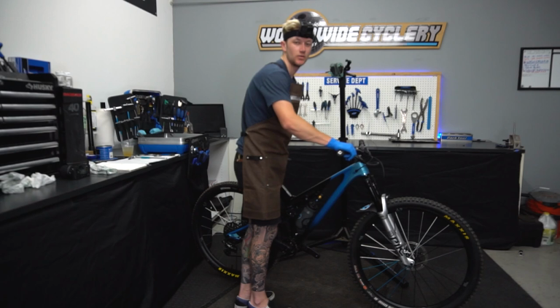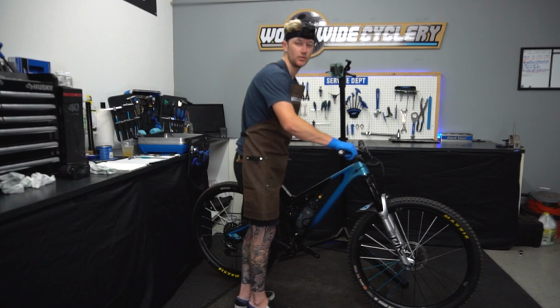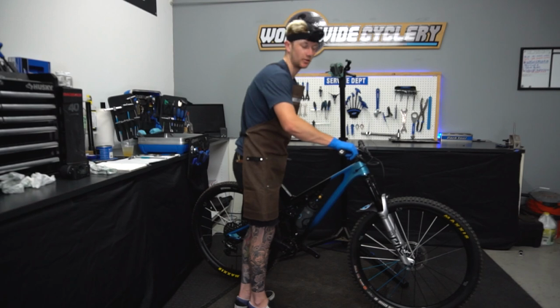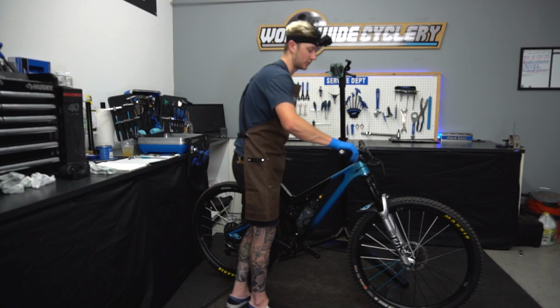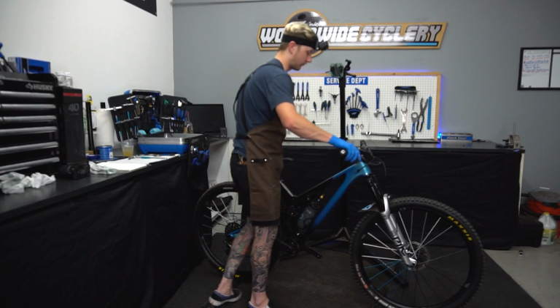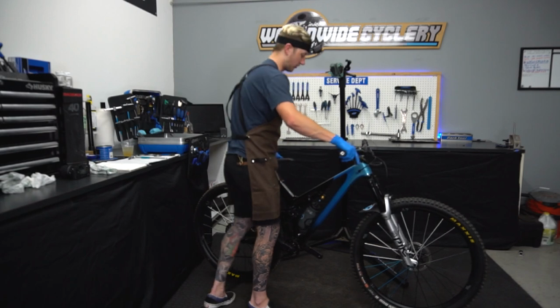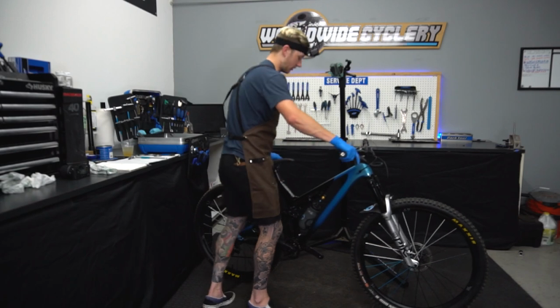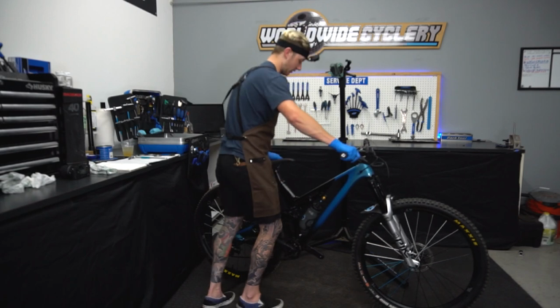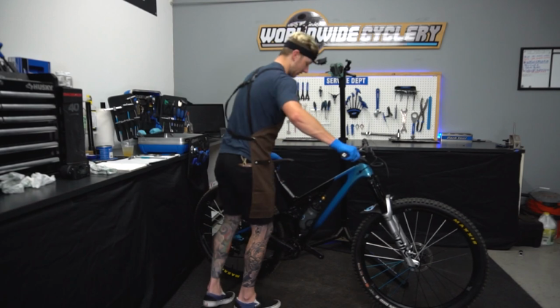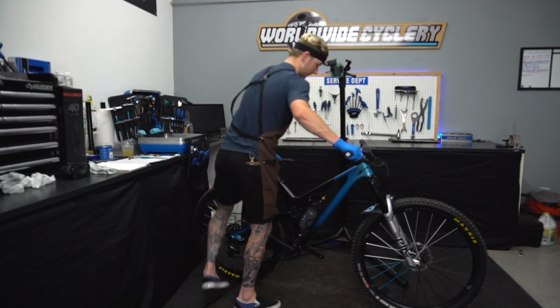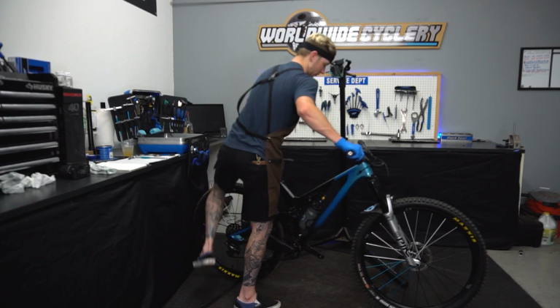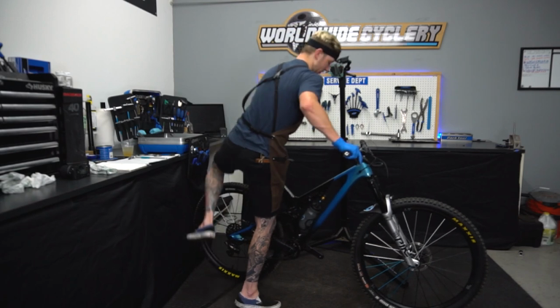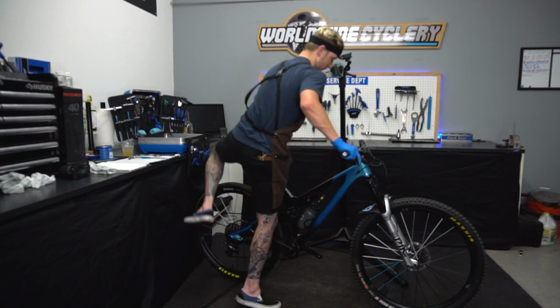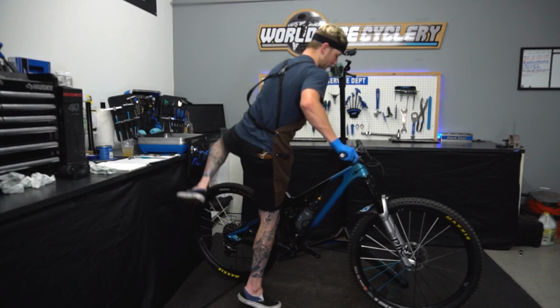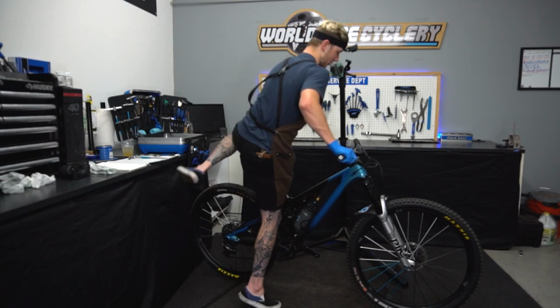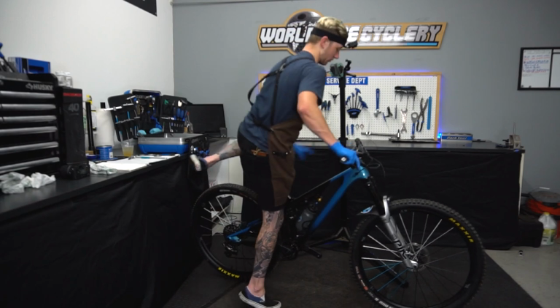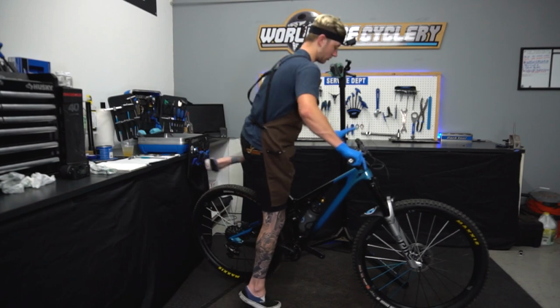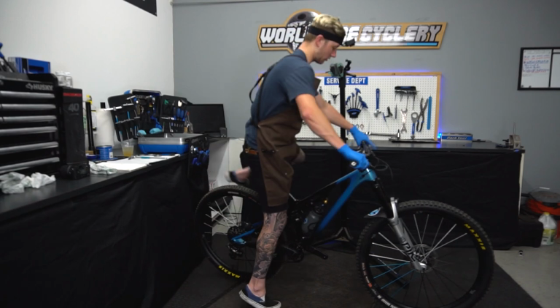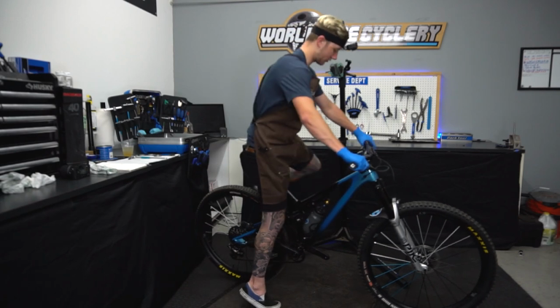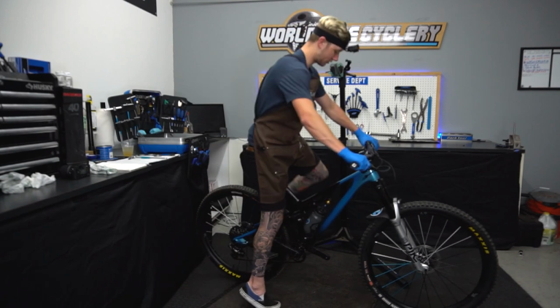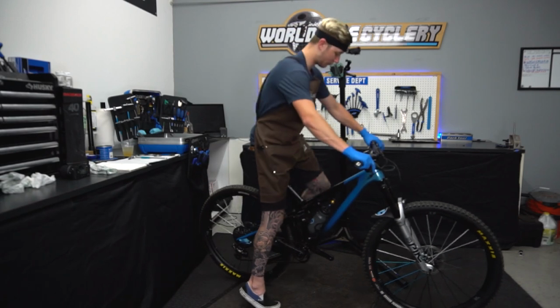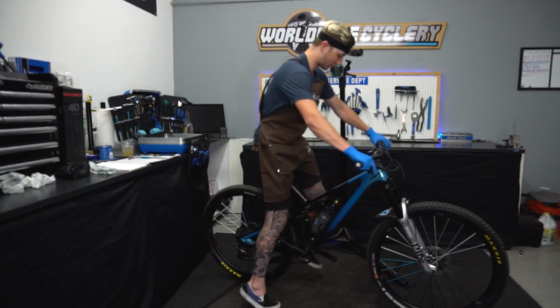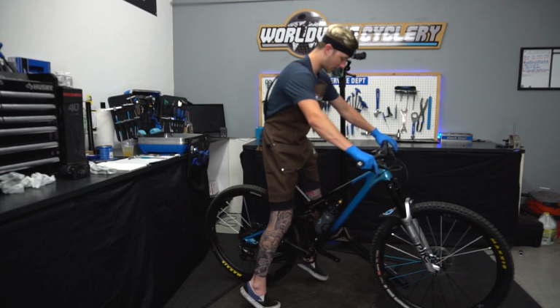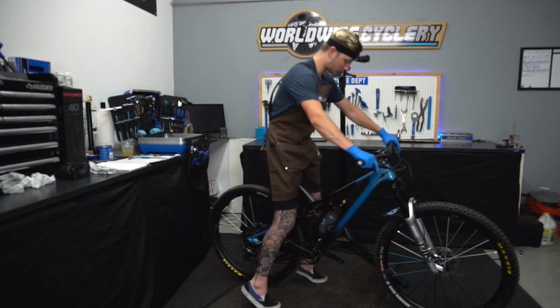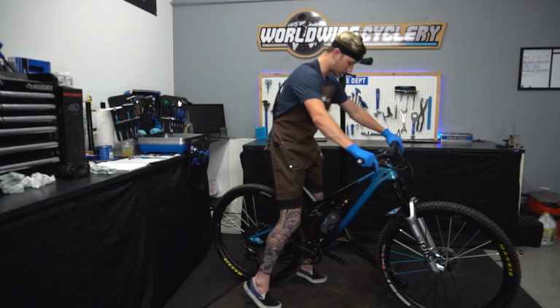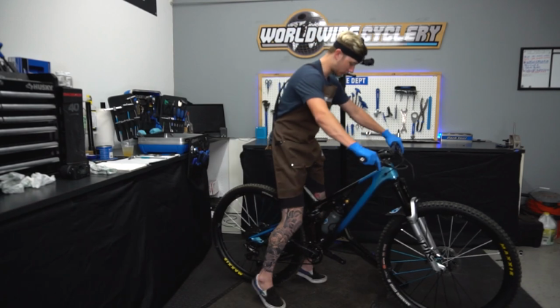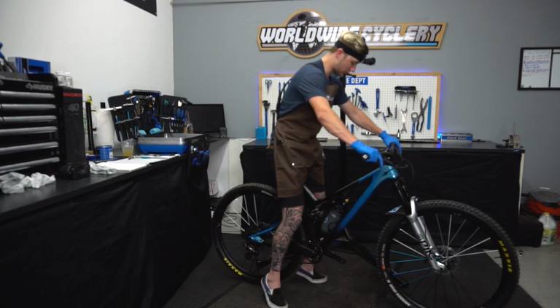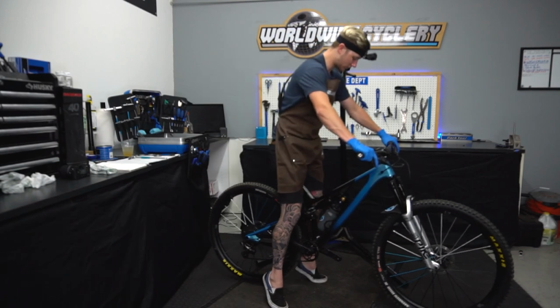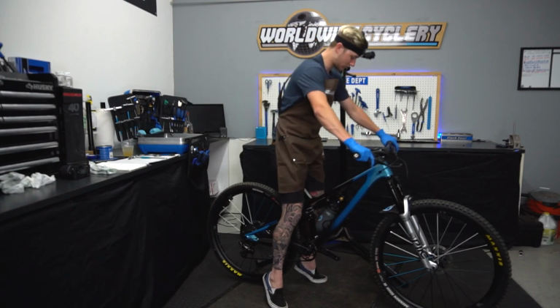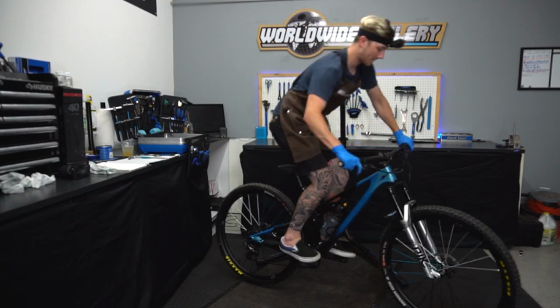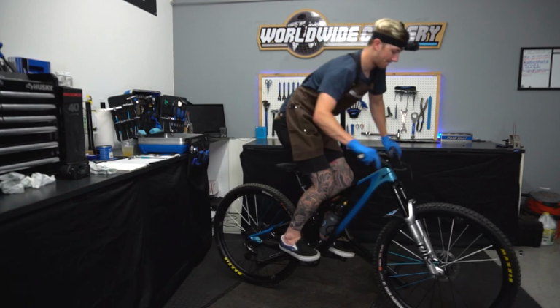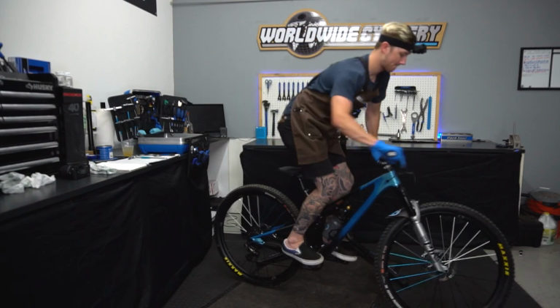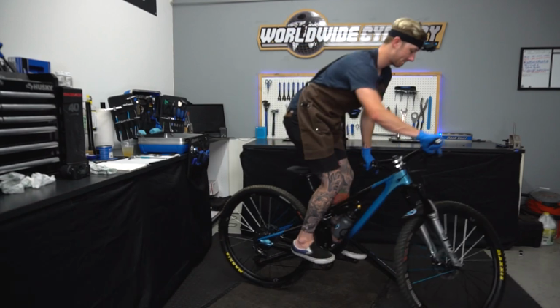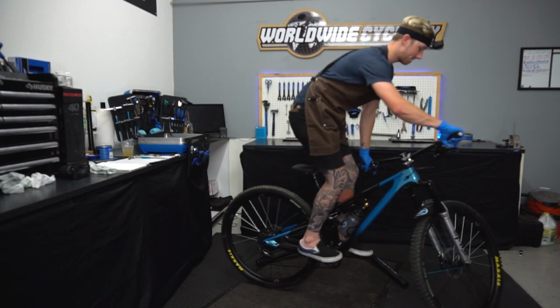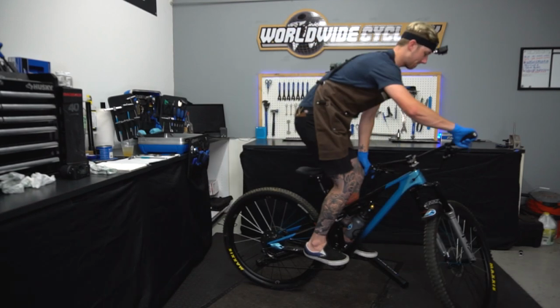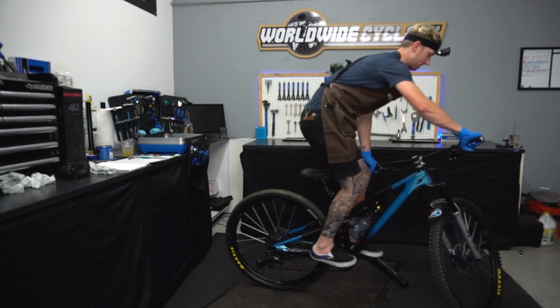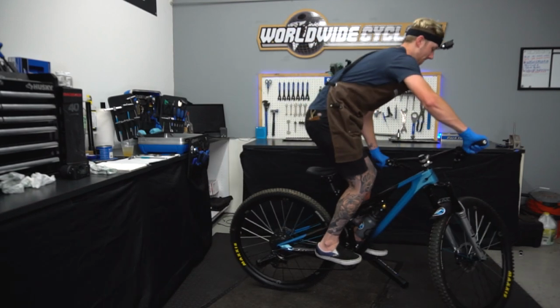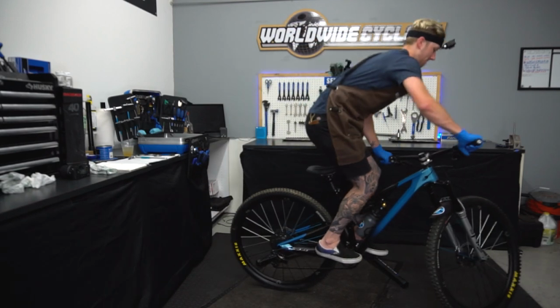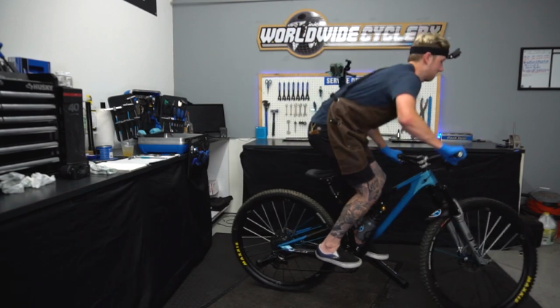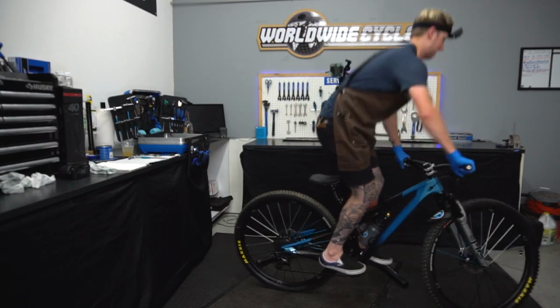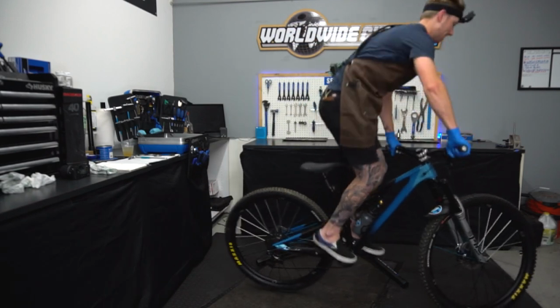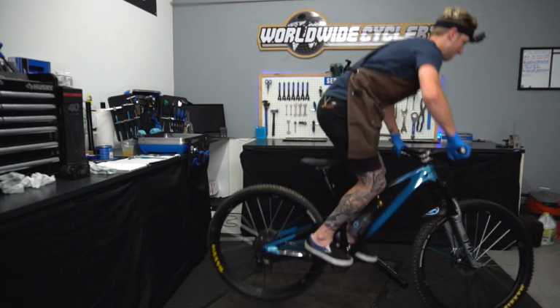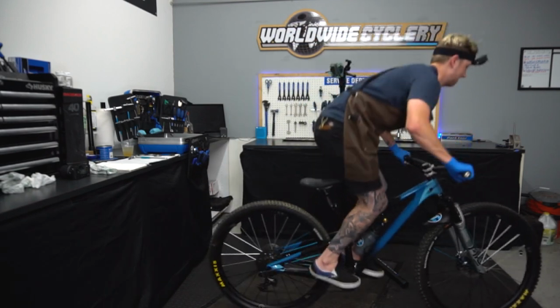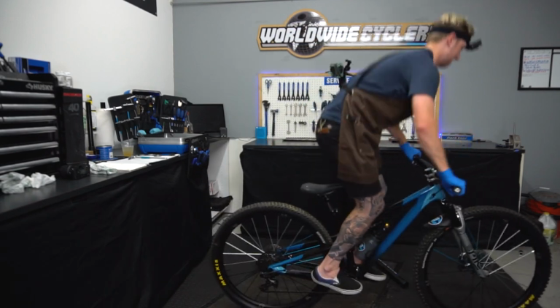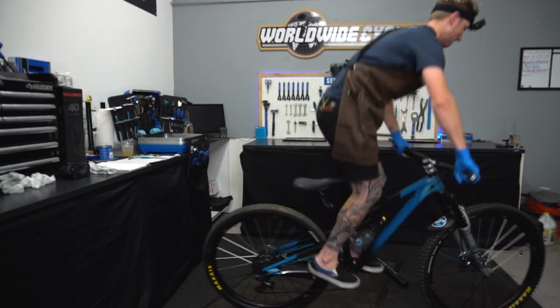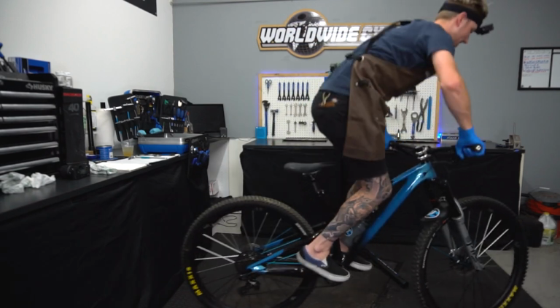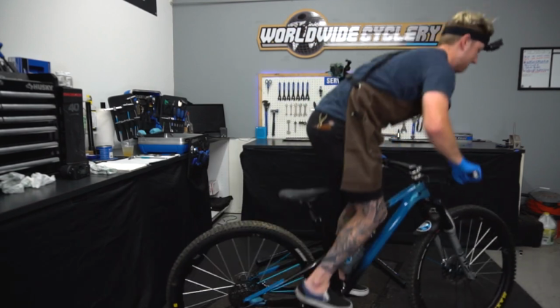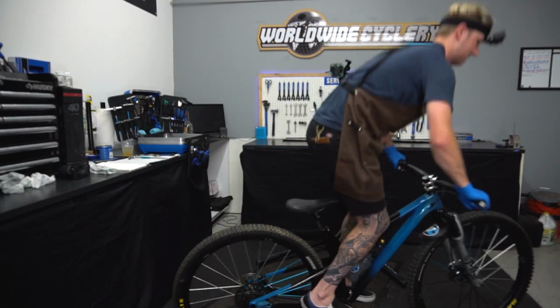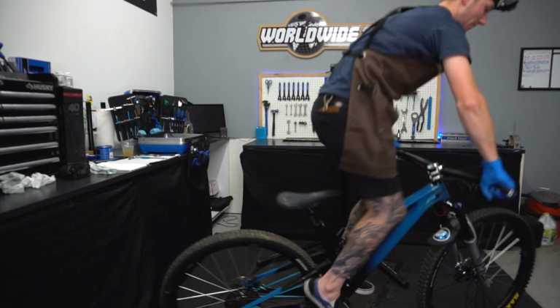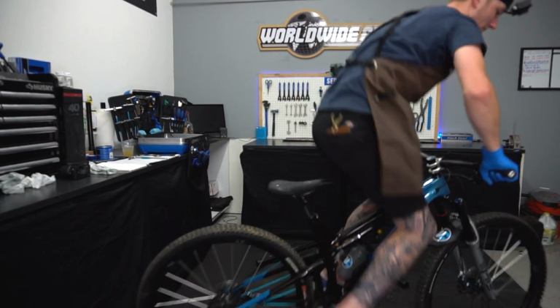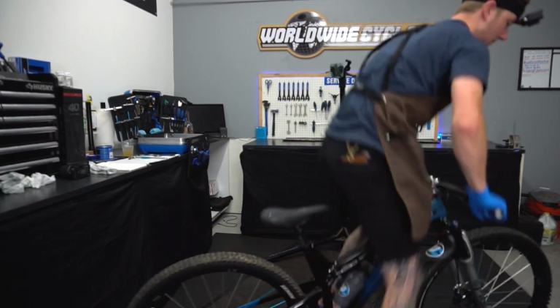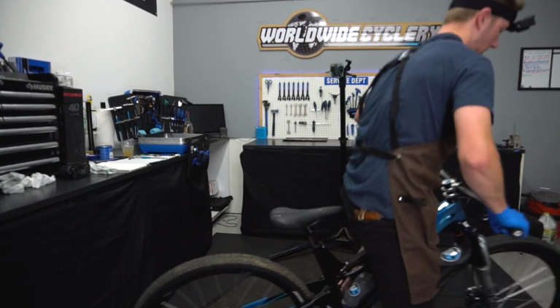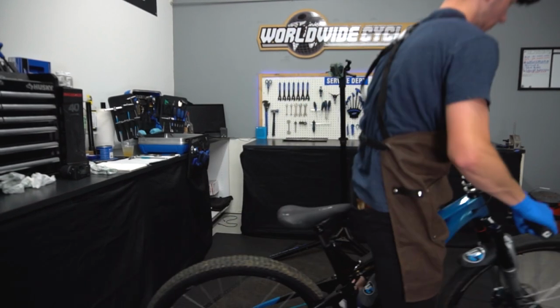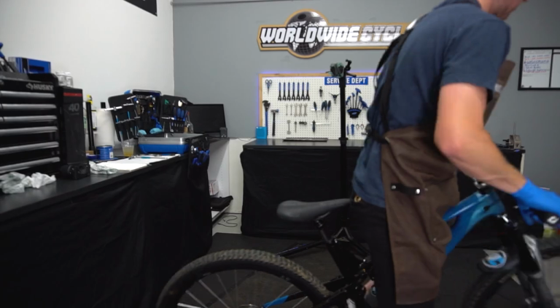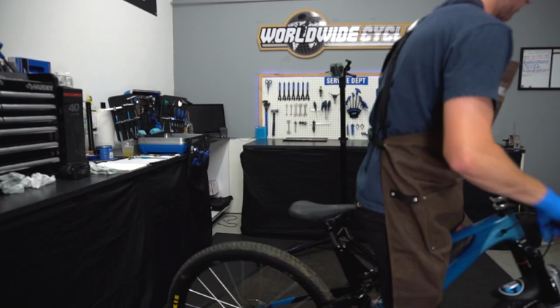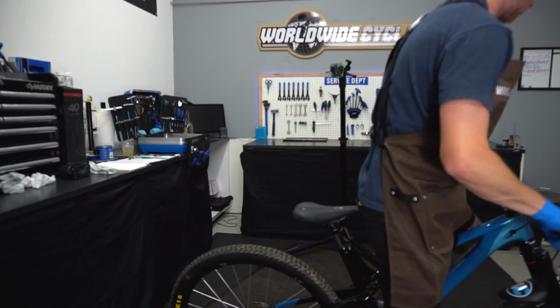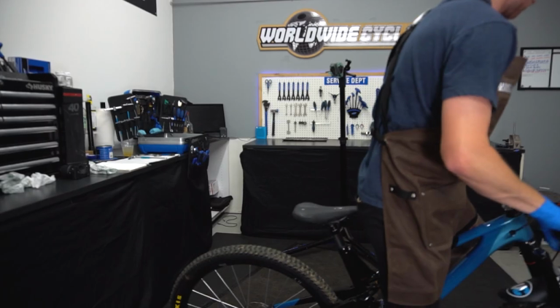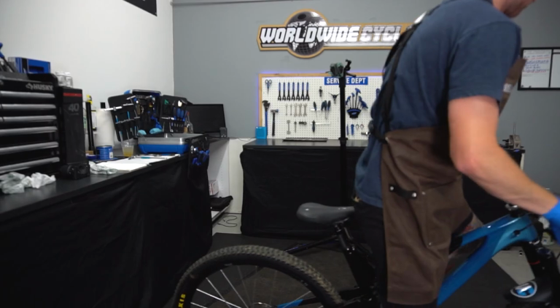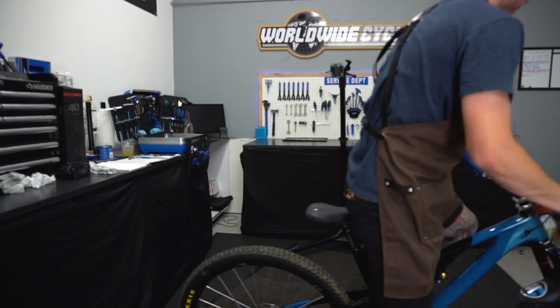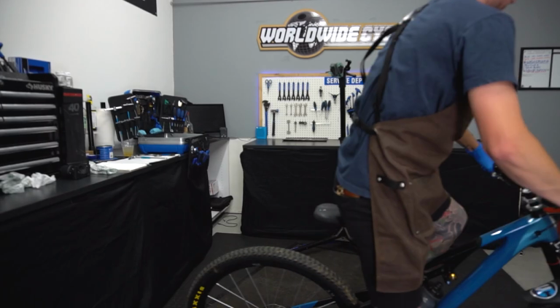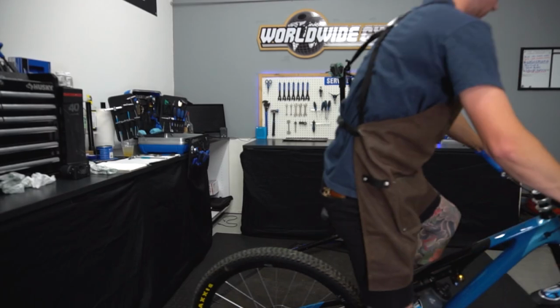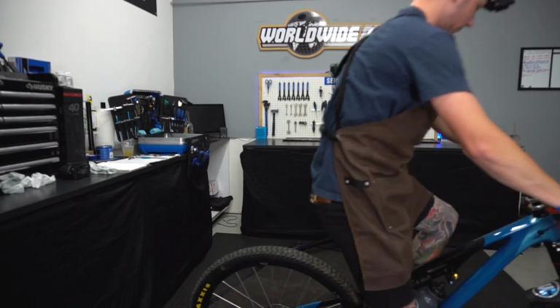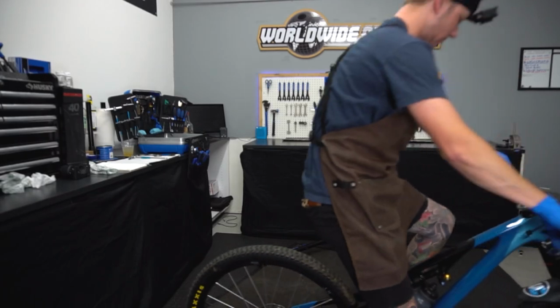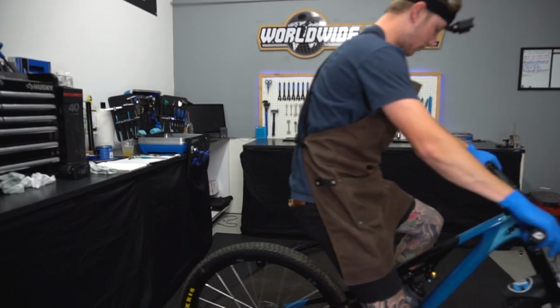Think how much fun I can have on Jeff's bike. Oh, there's no pedals.